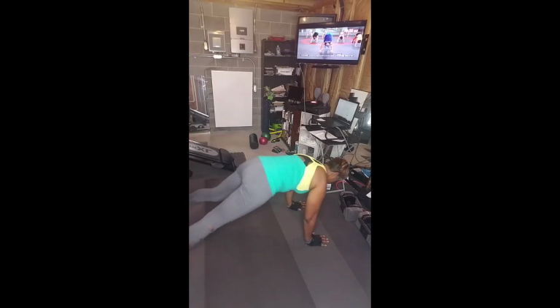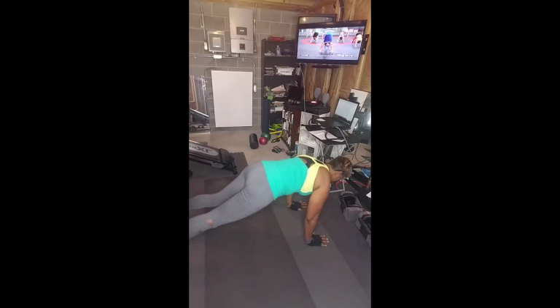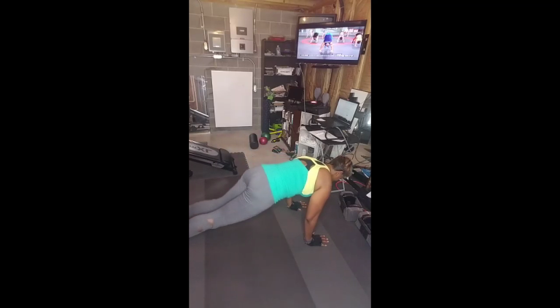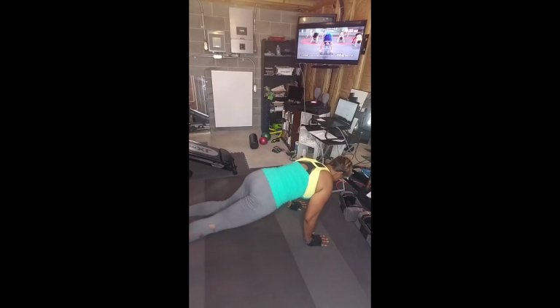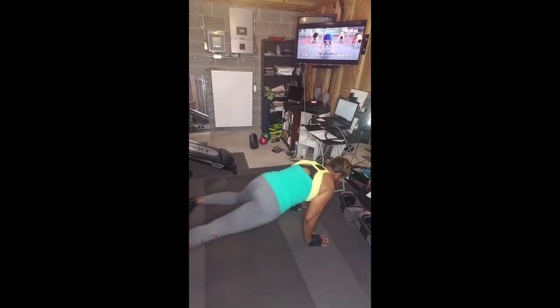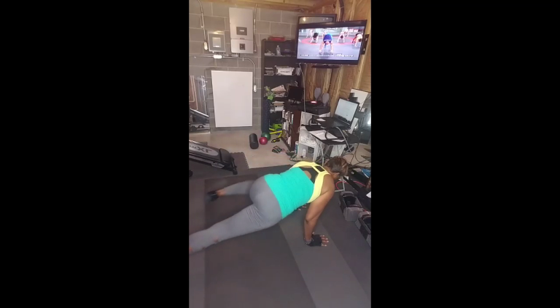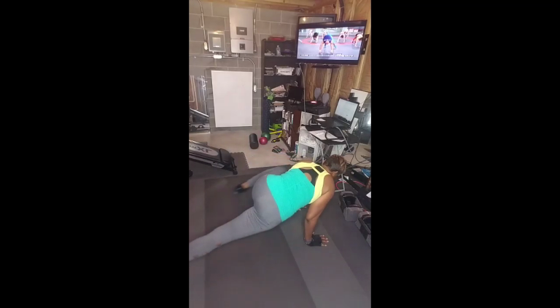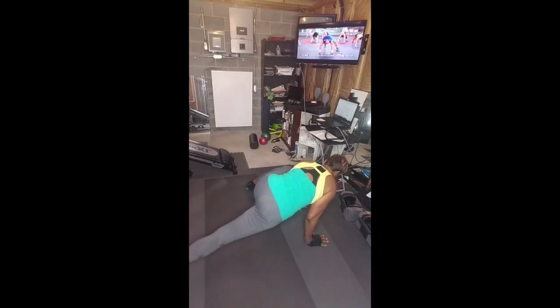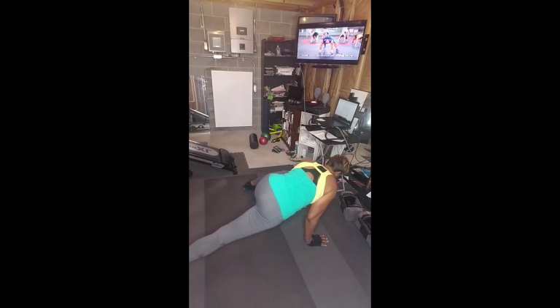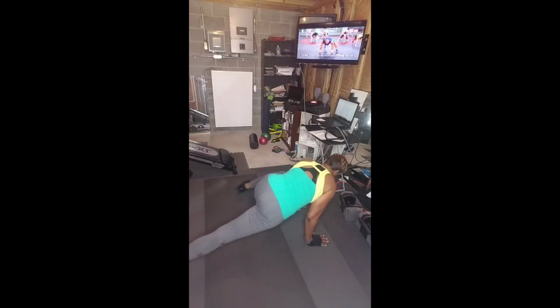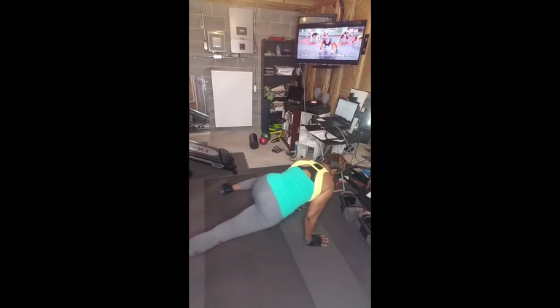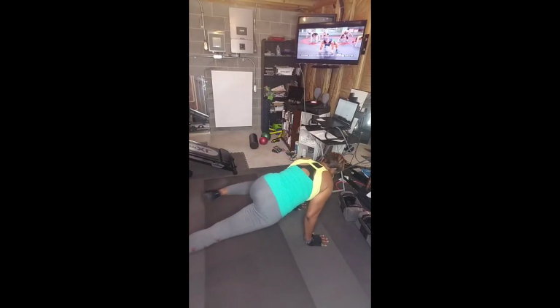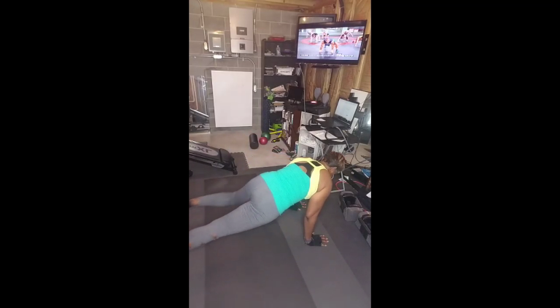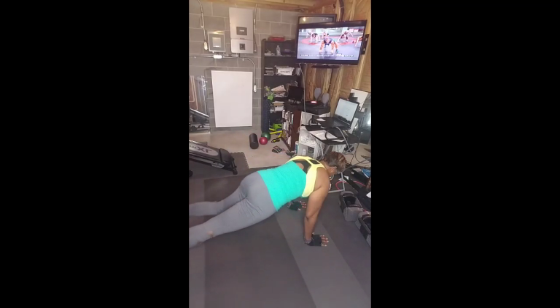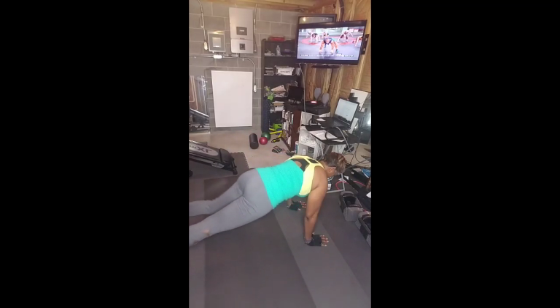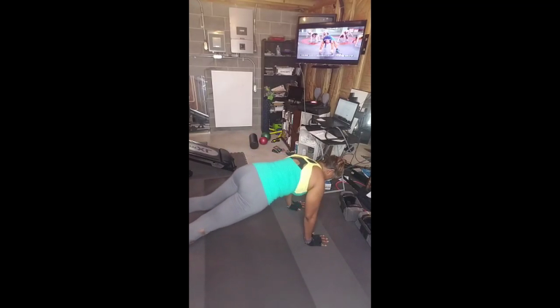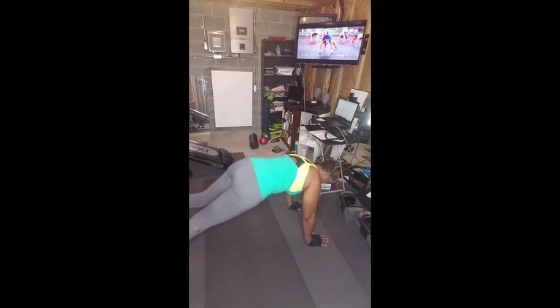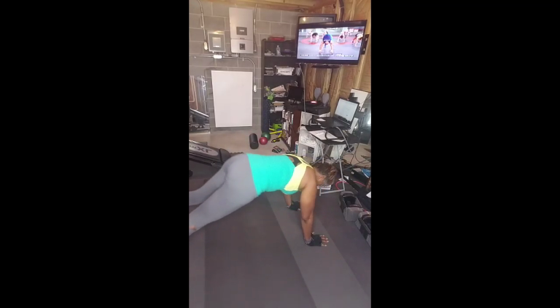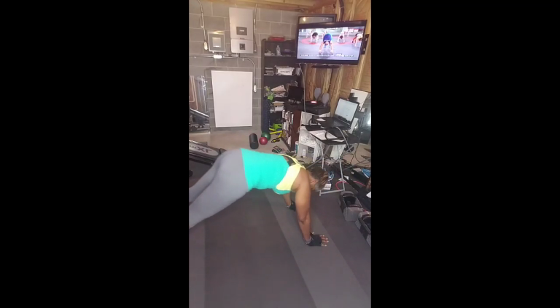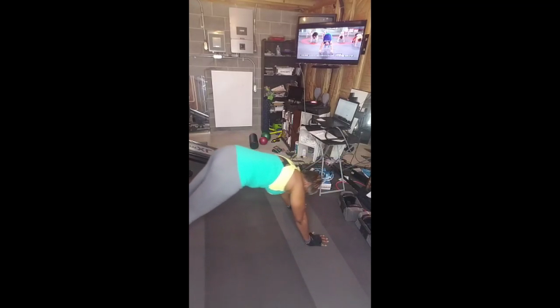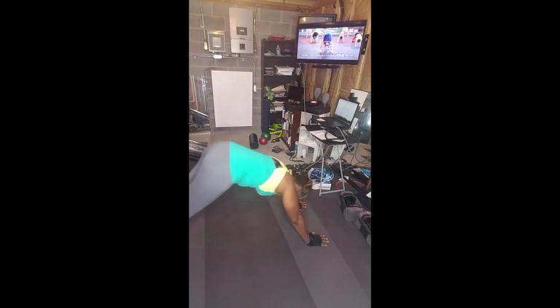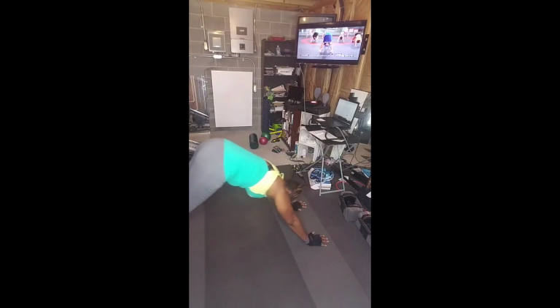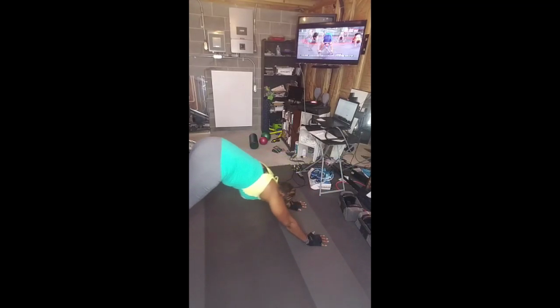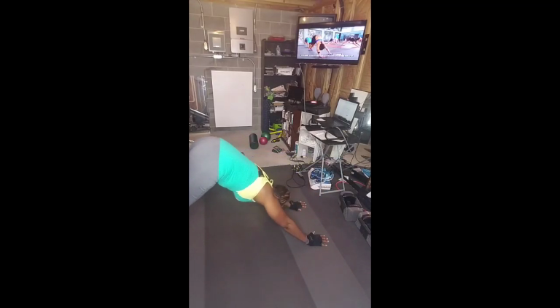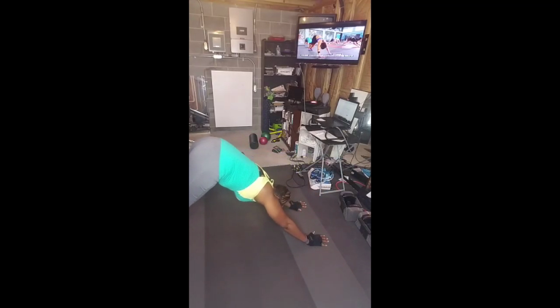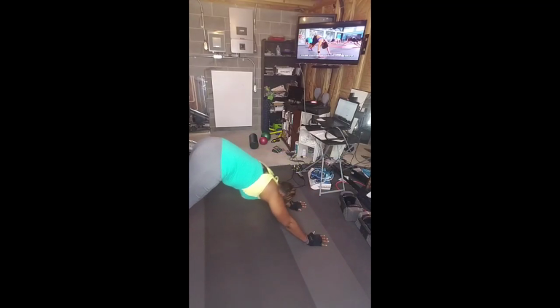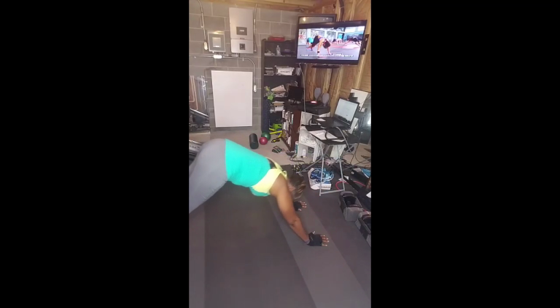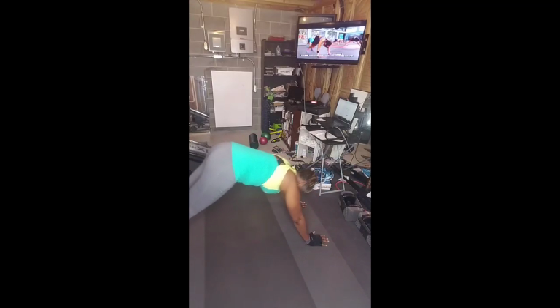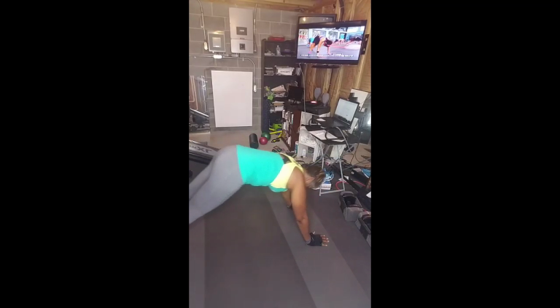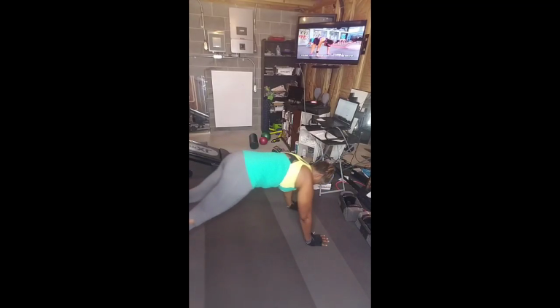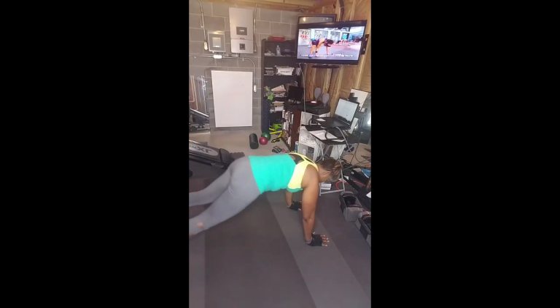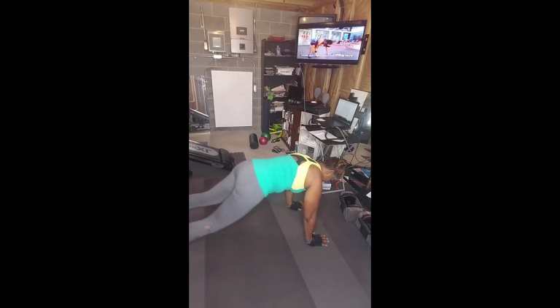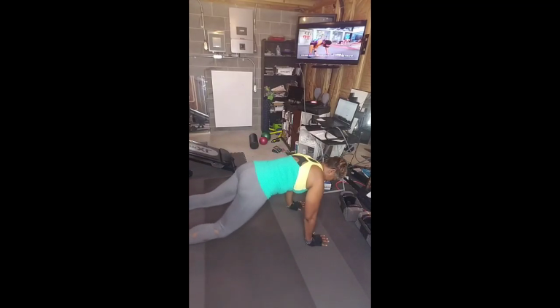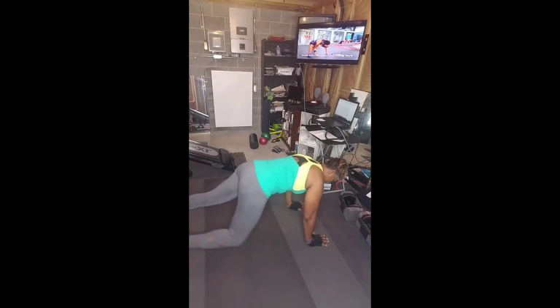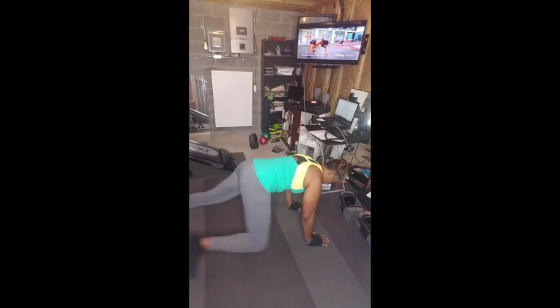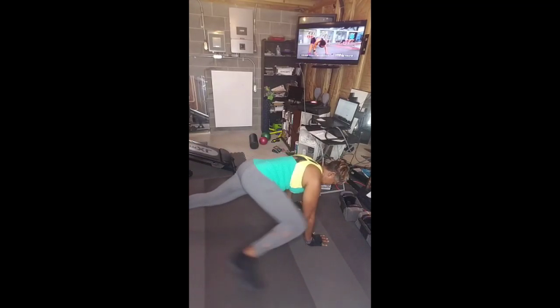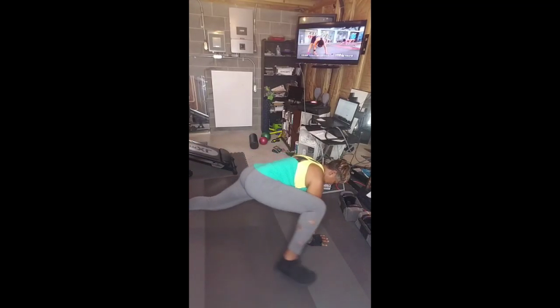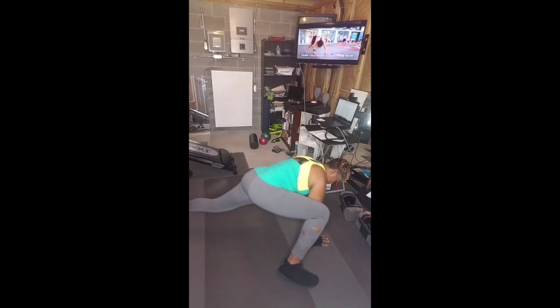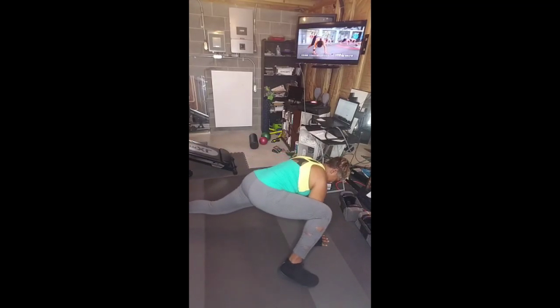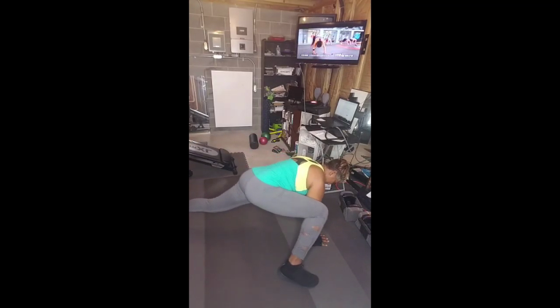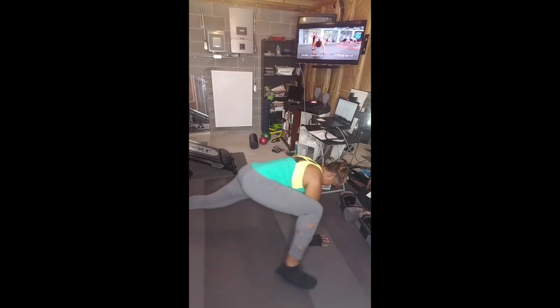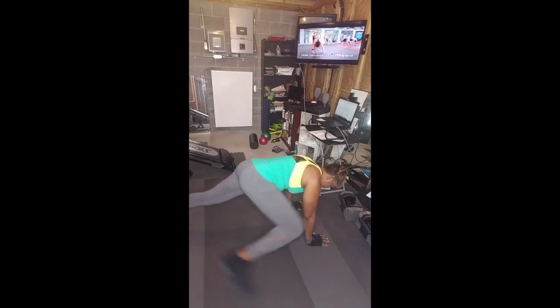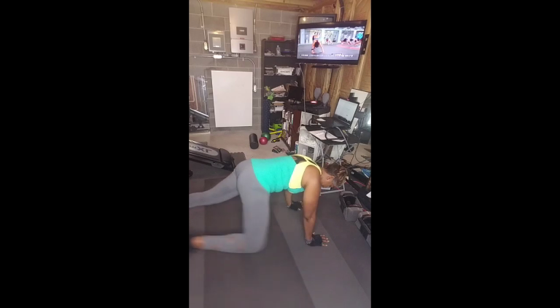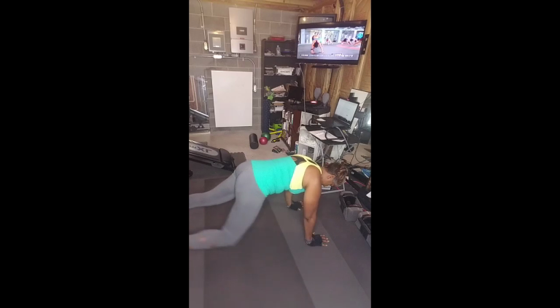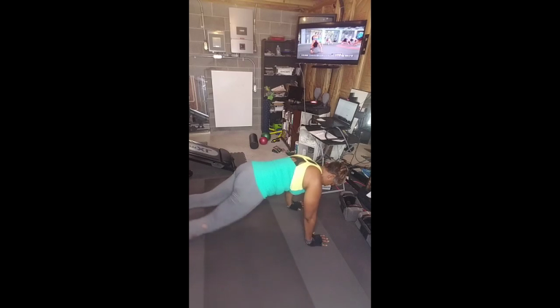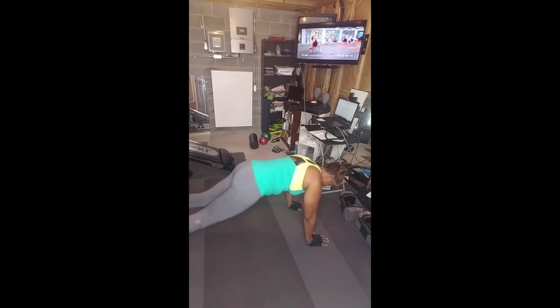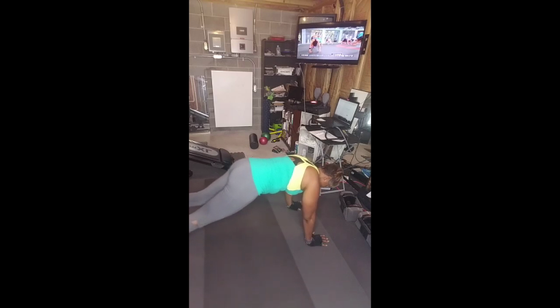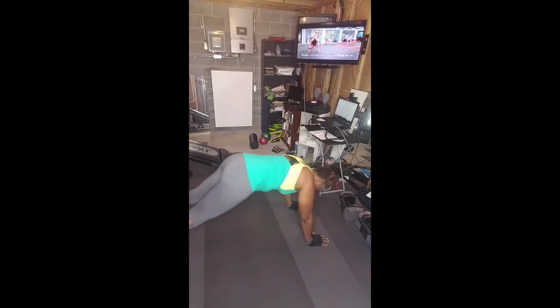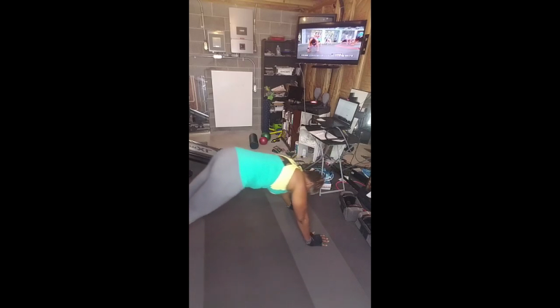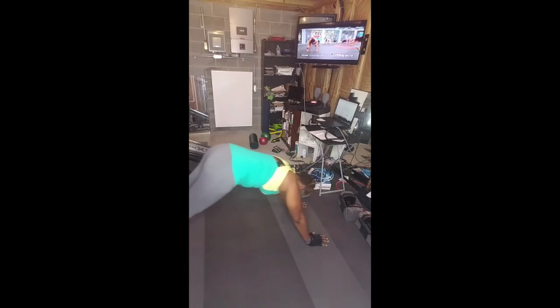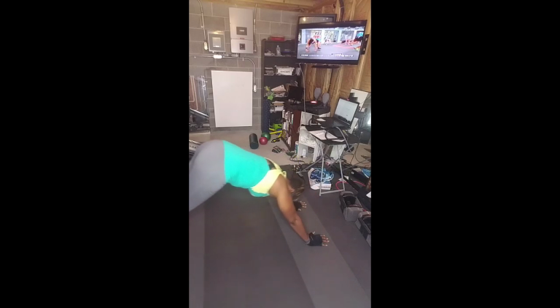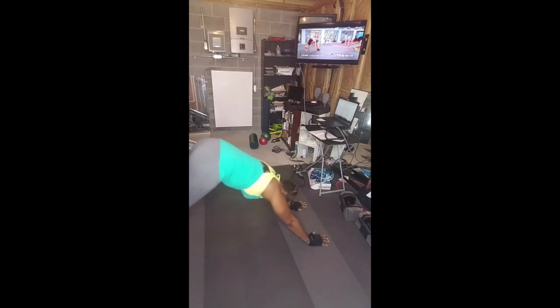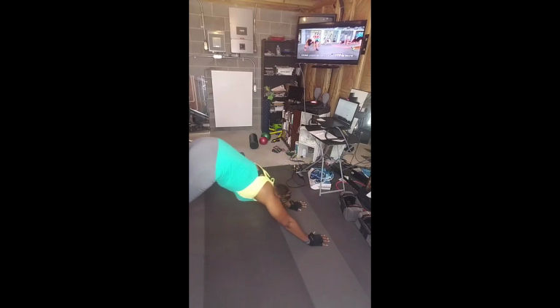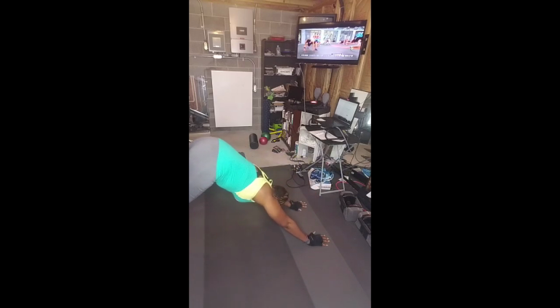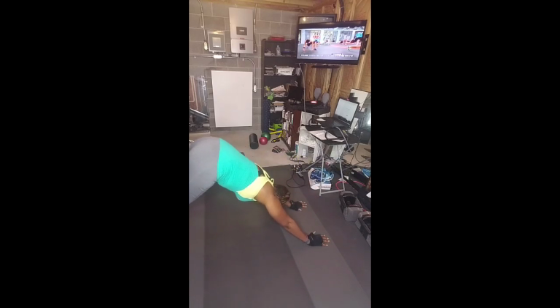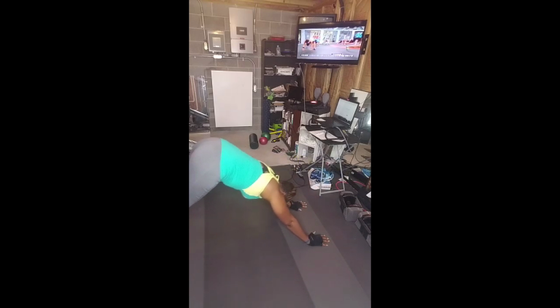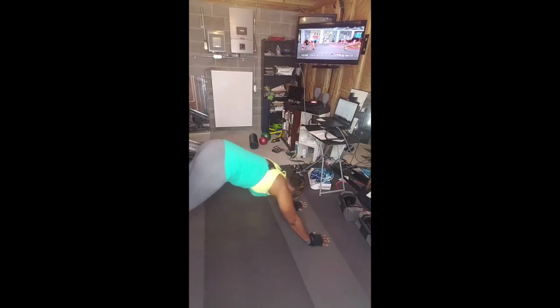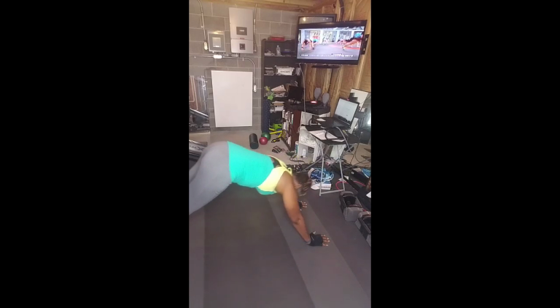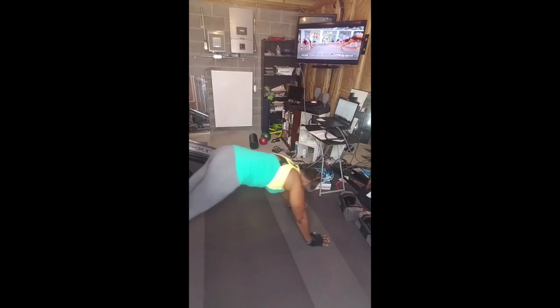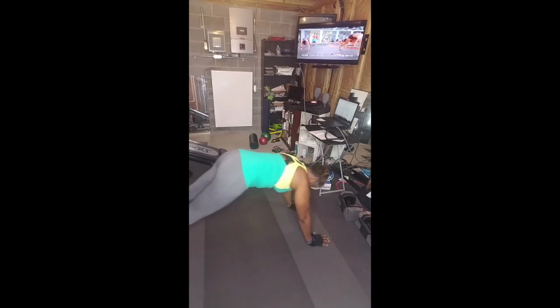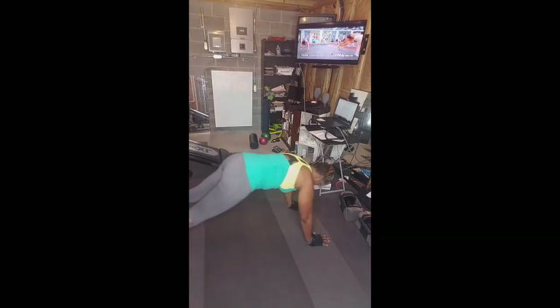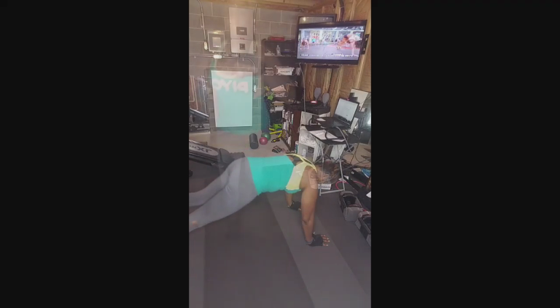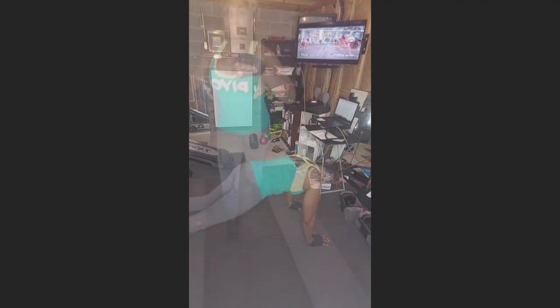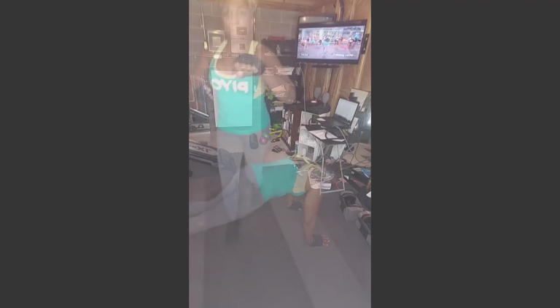Open up the shoulders, open up the chest, work the abs, open up the hips. All of this is going to aid in the back.